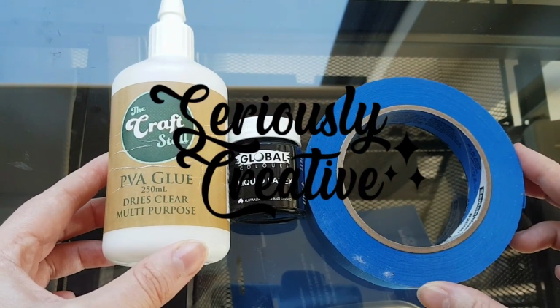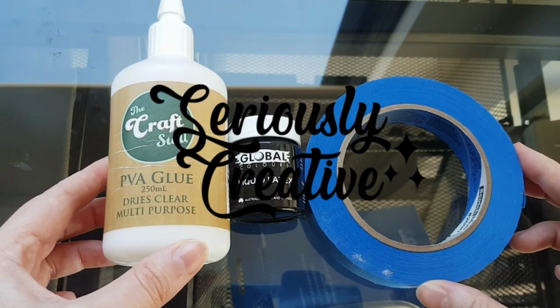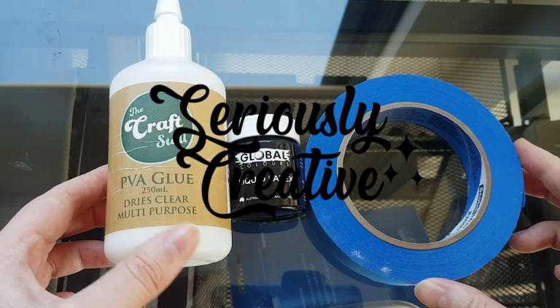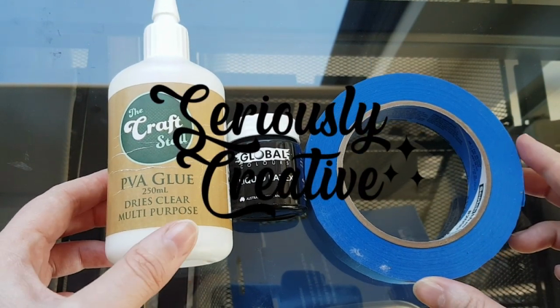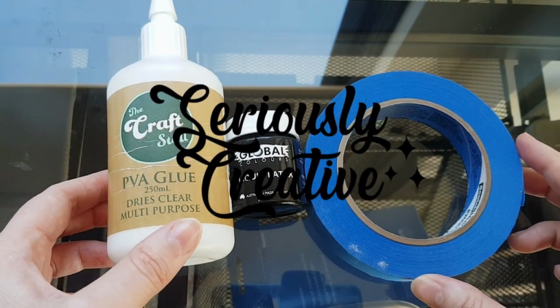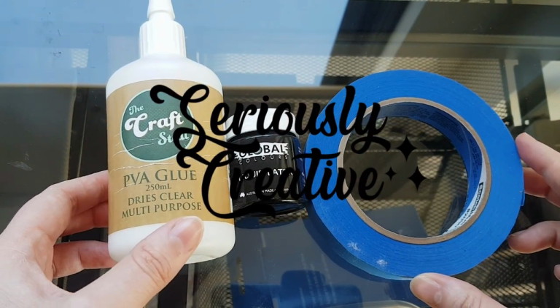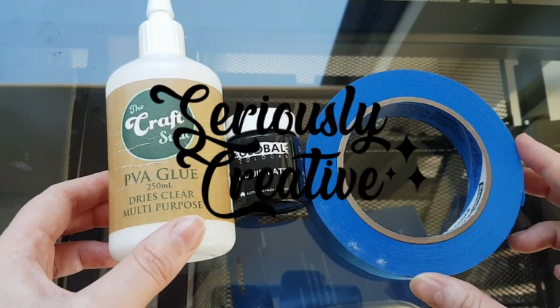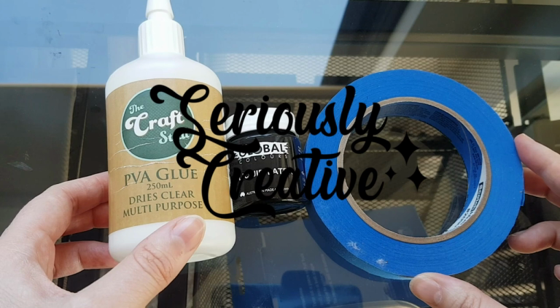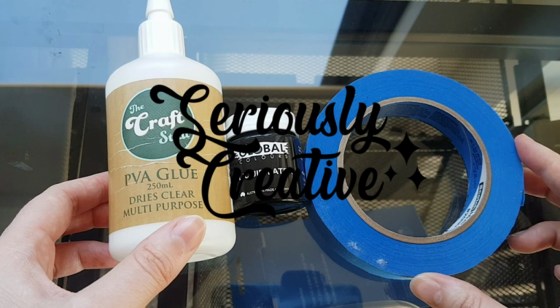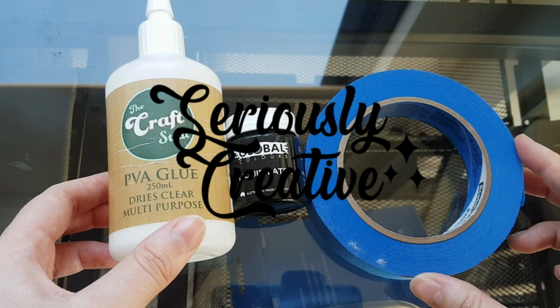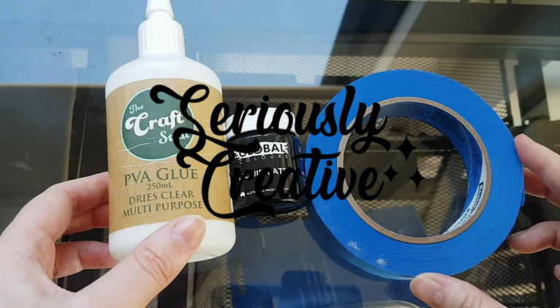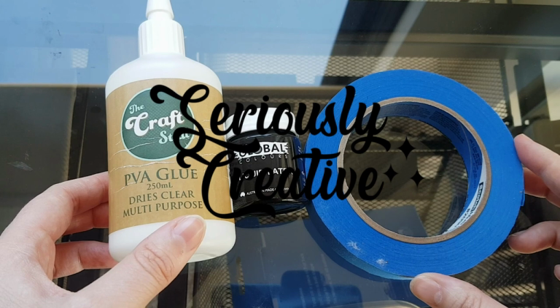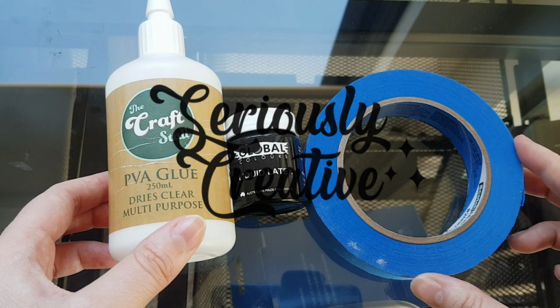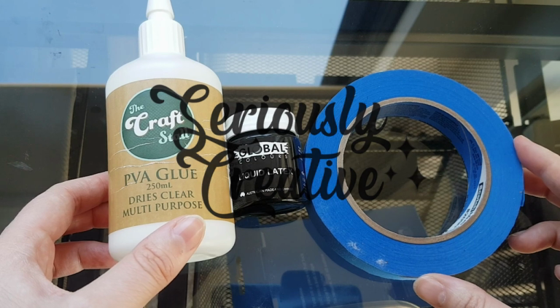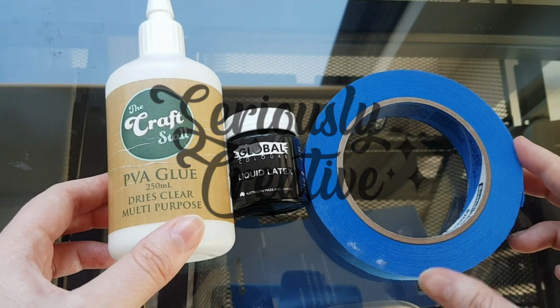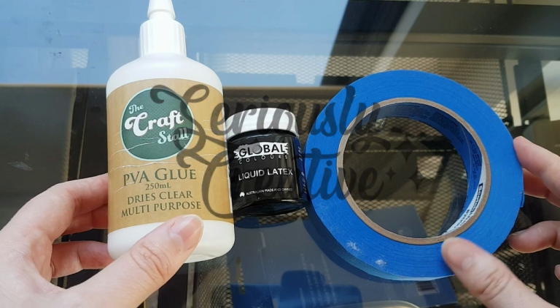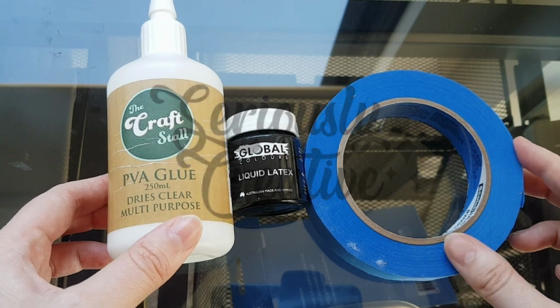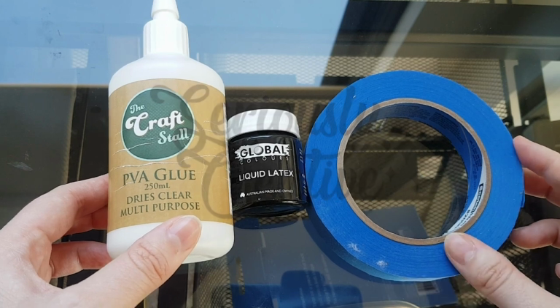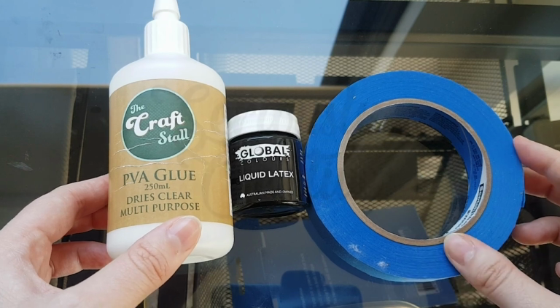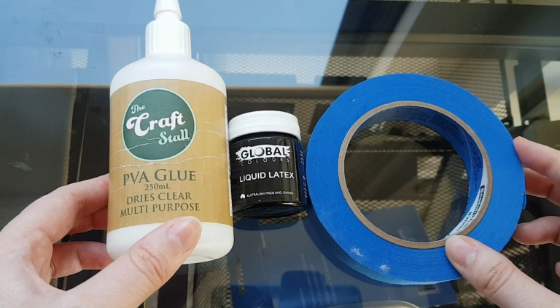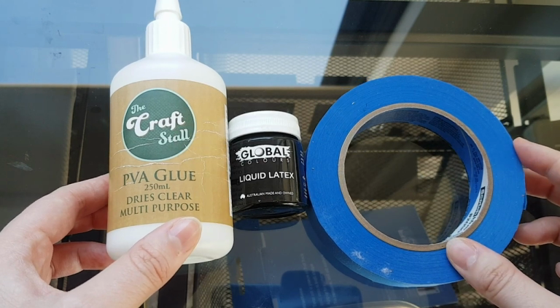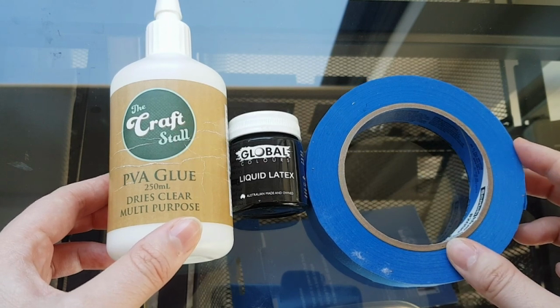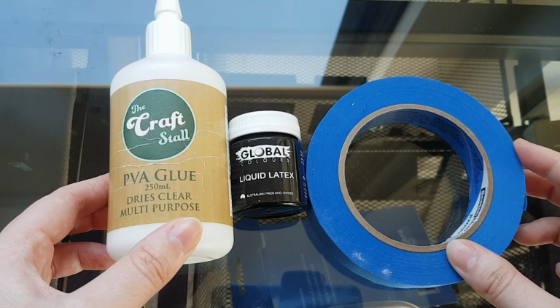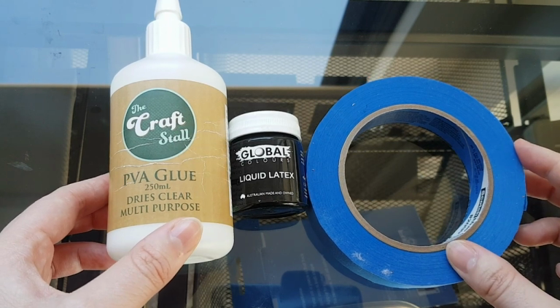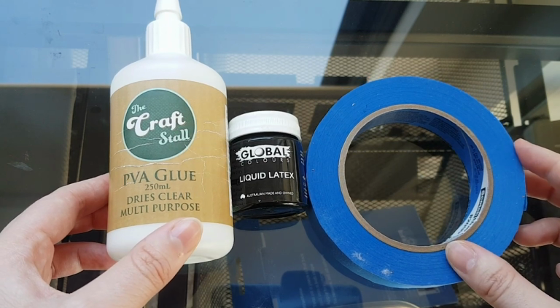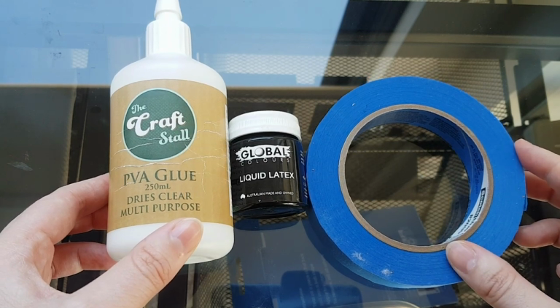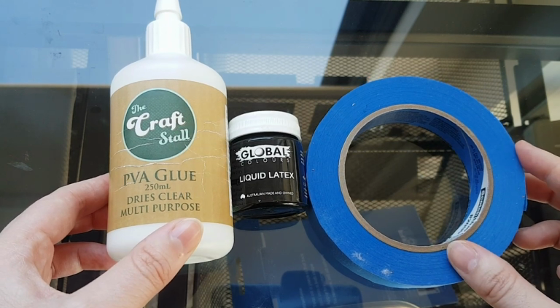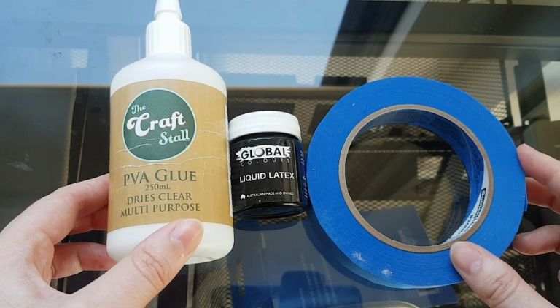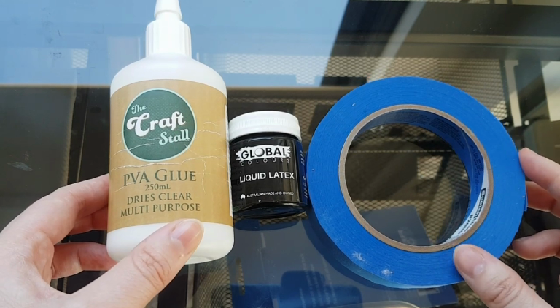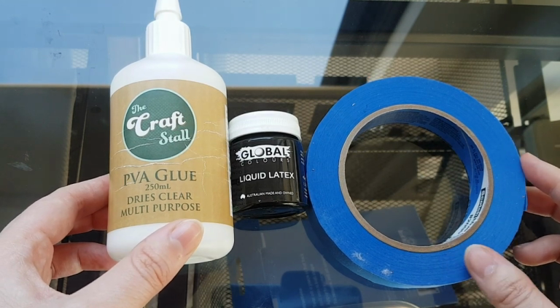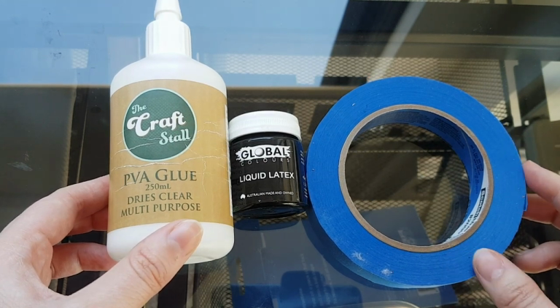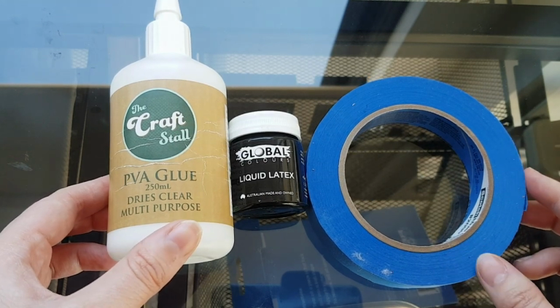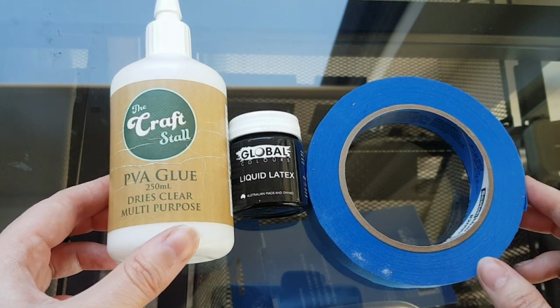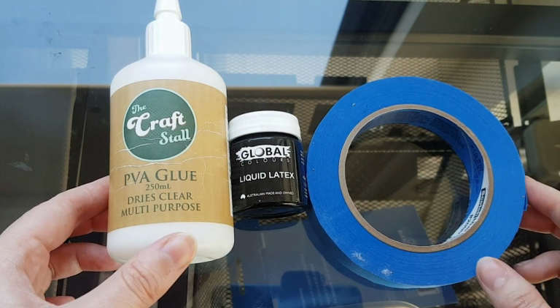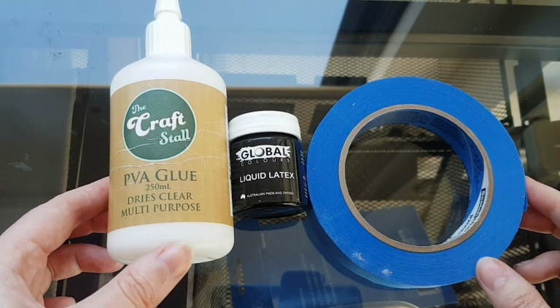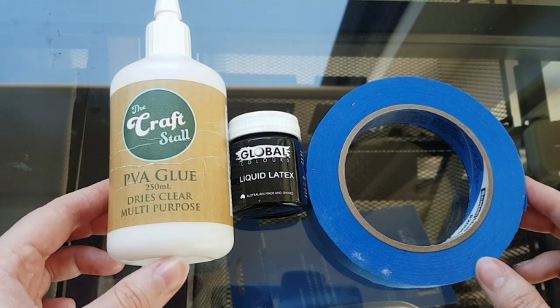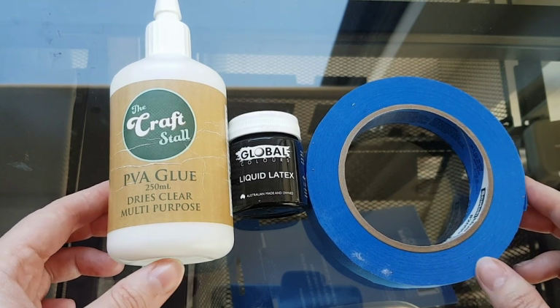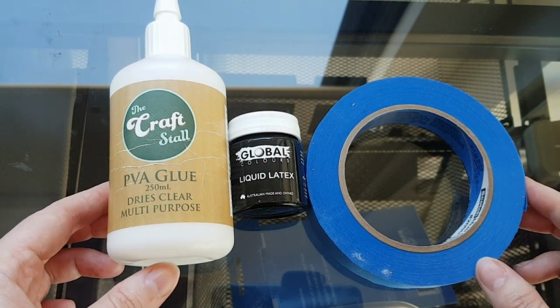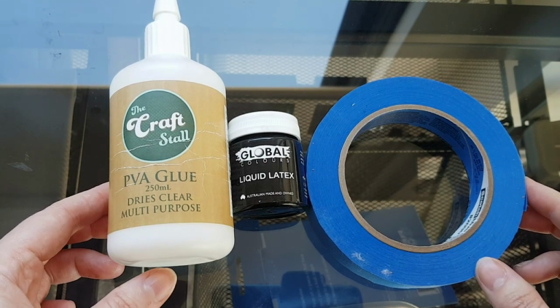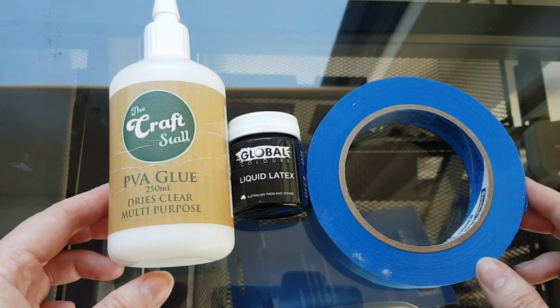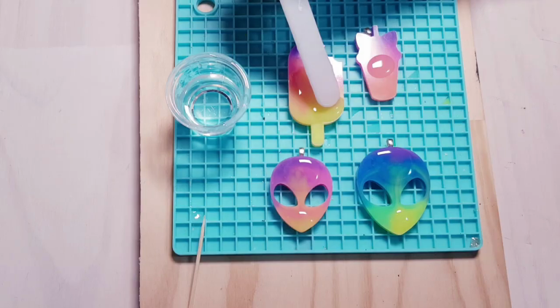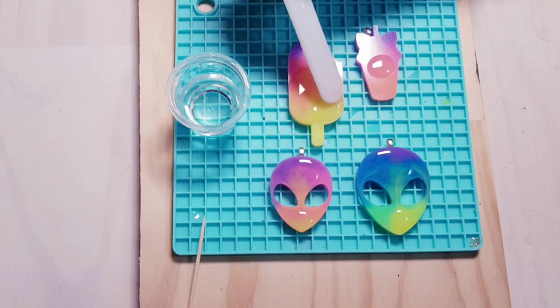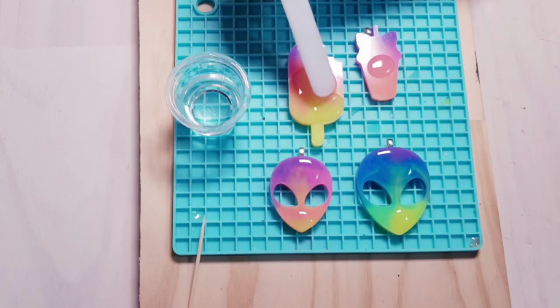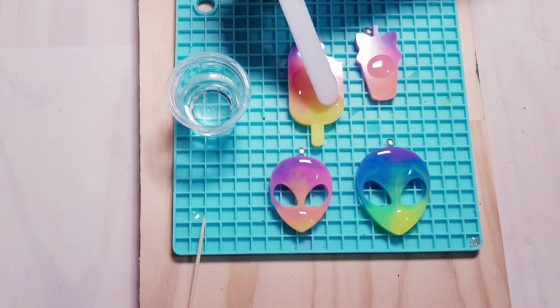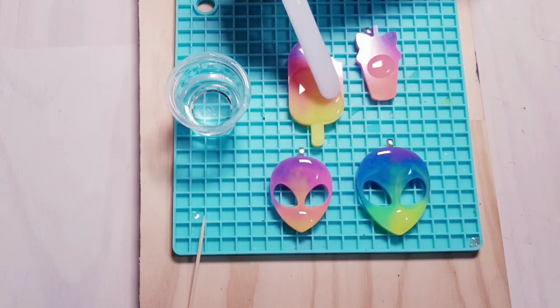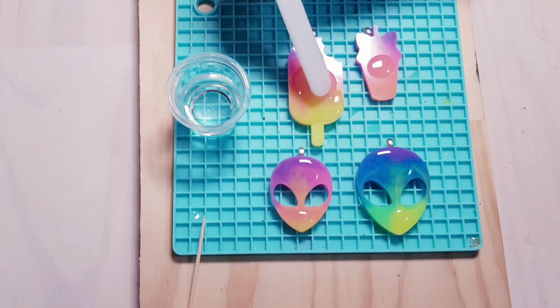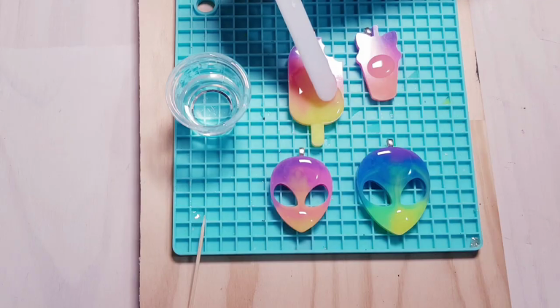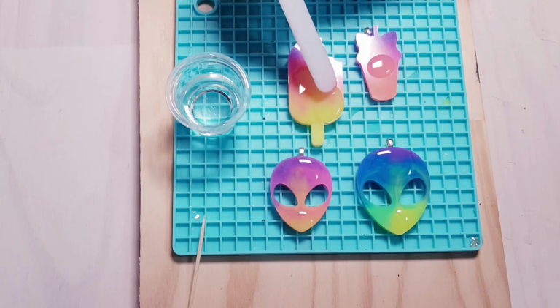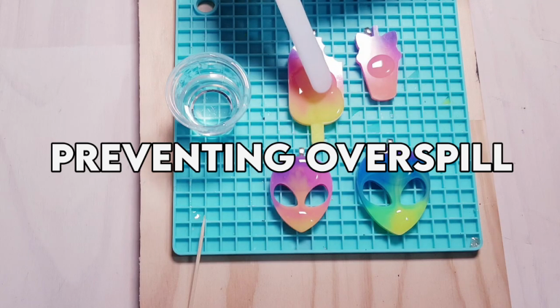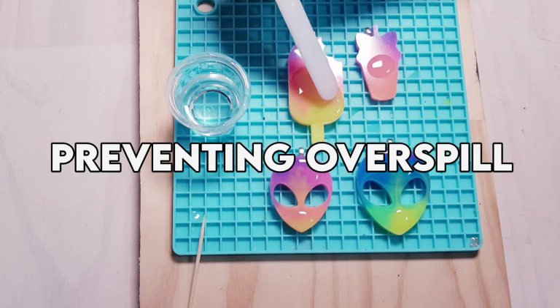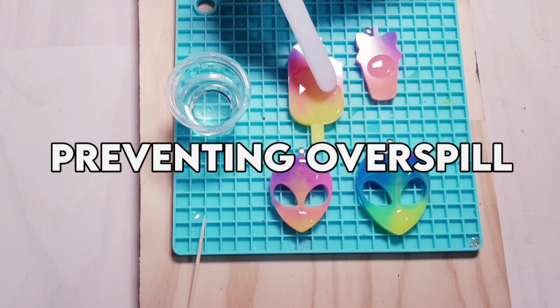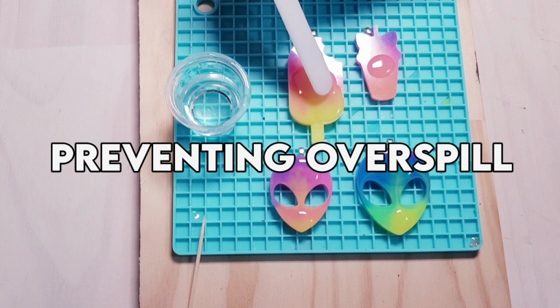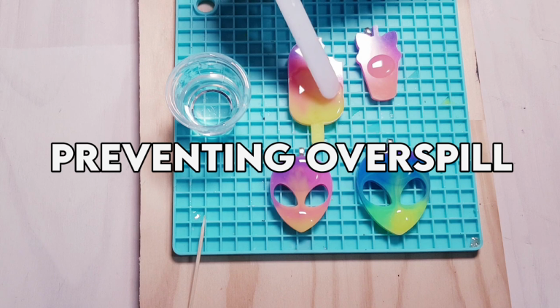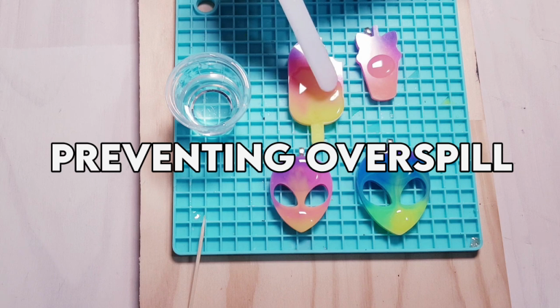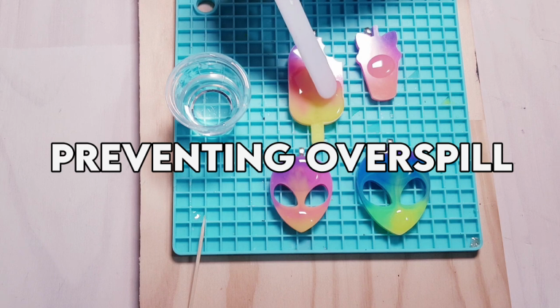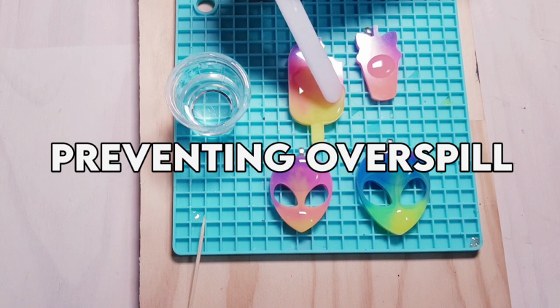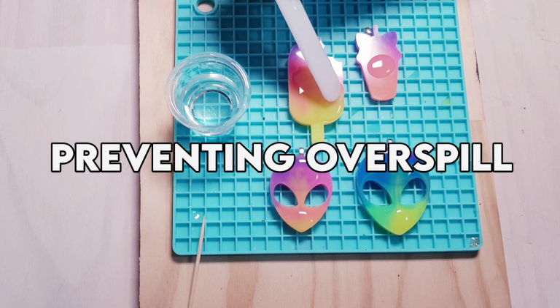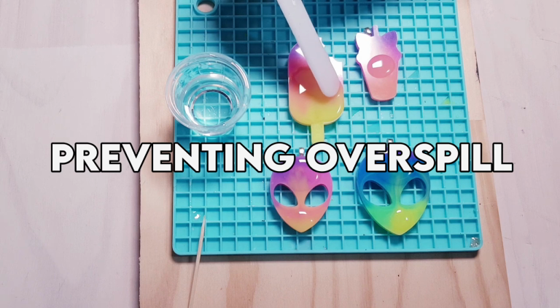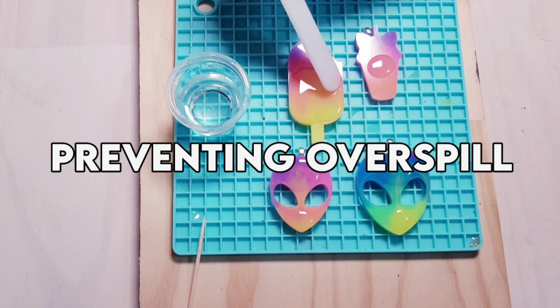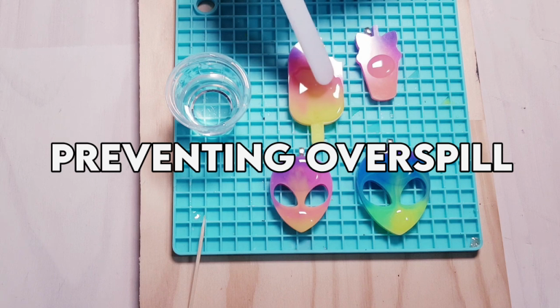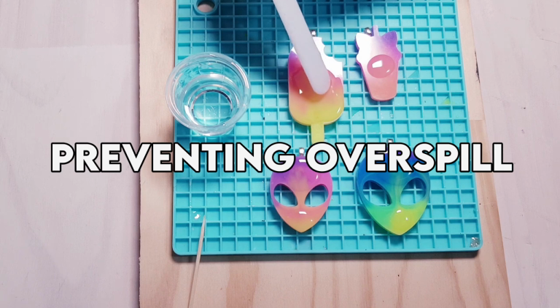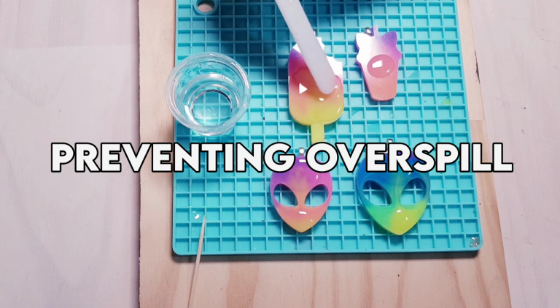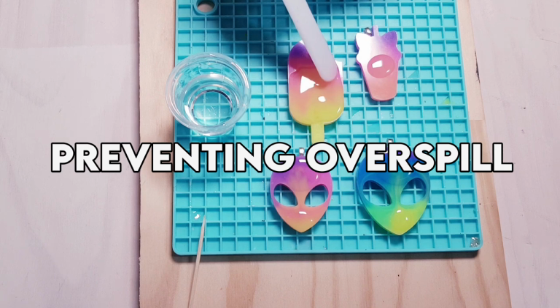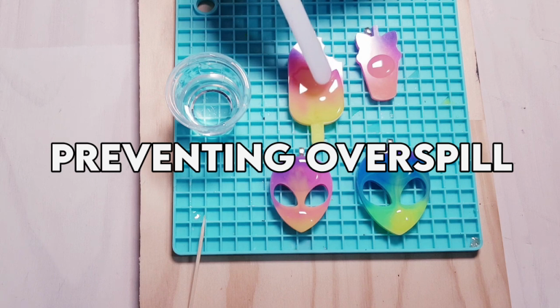Hi everyone, my name is Nicole from Seriously Creative. In today's video I'll be discussing how I prevent resin overspill from ruining my pieces.